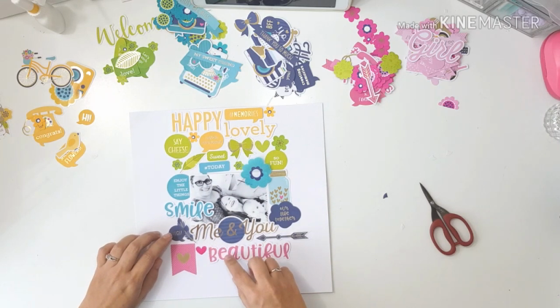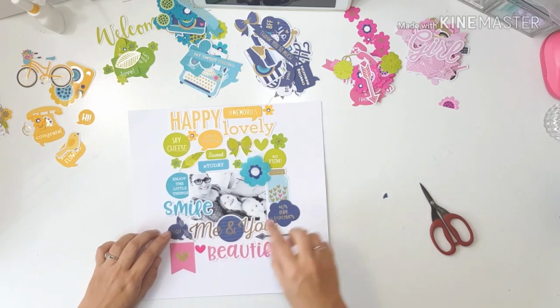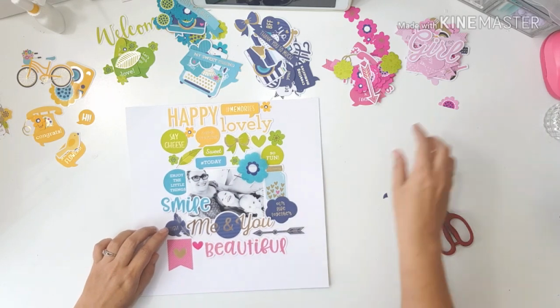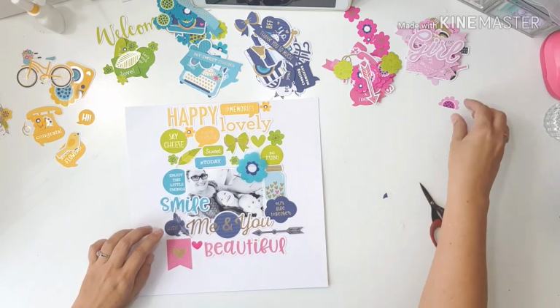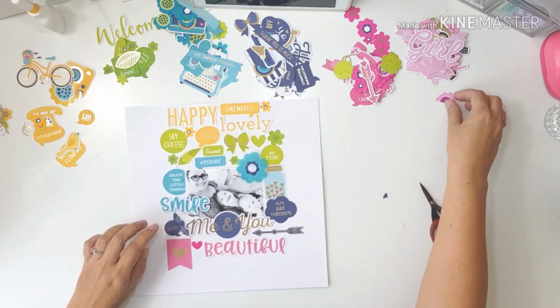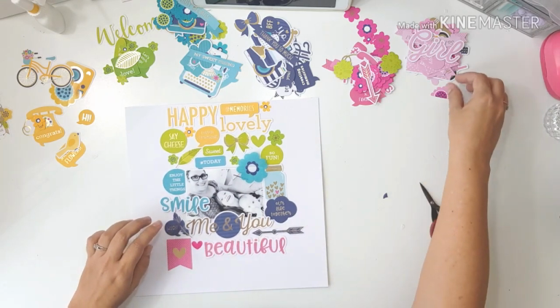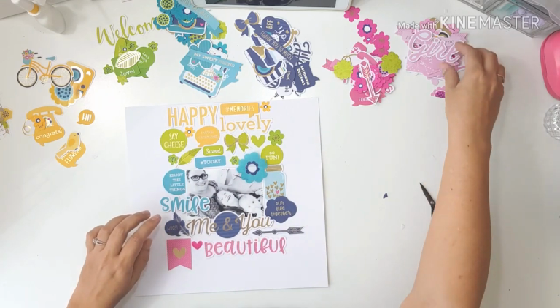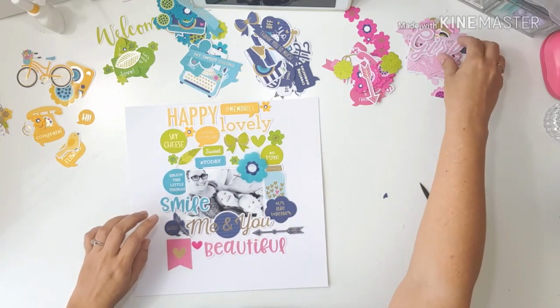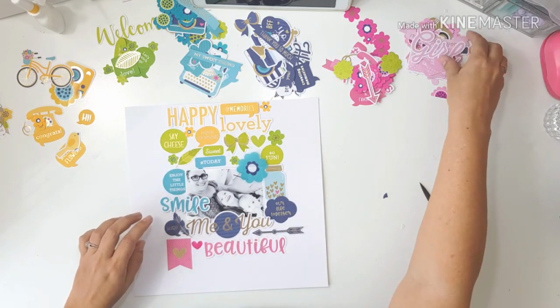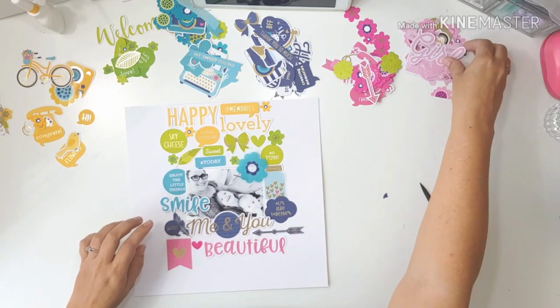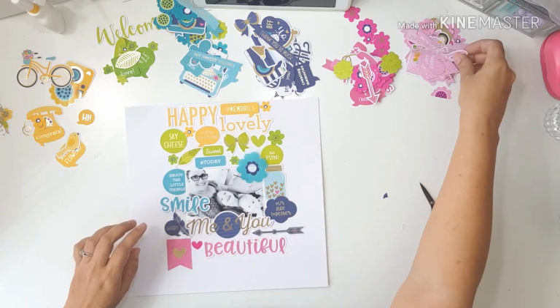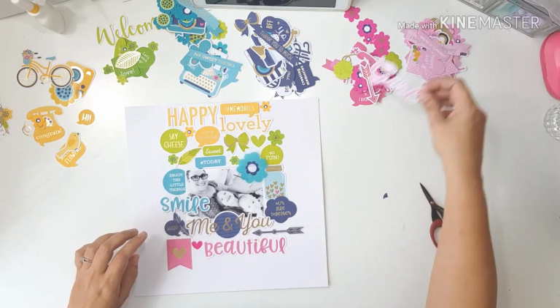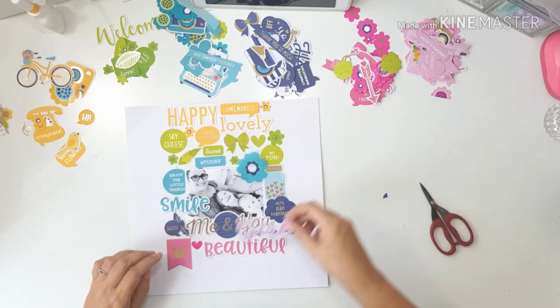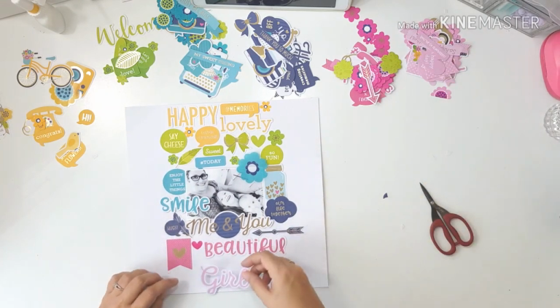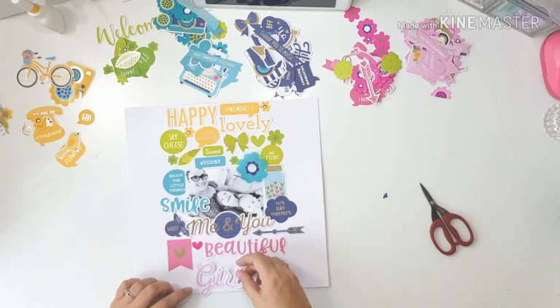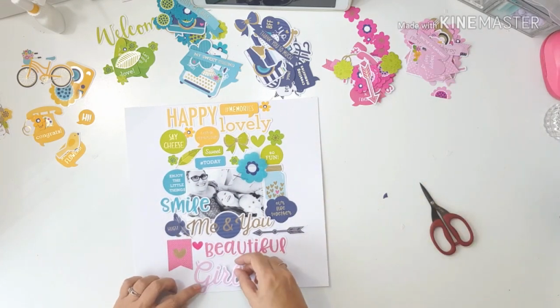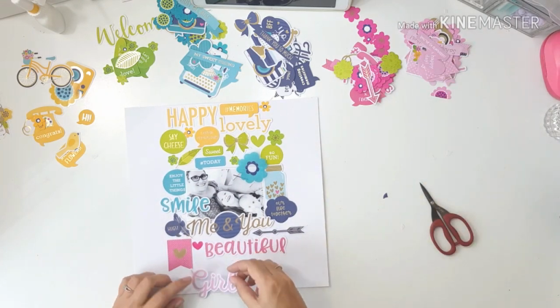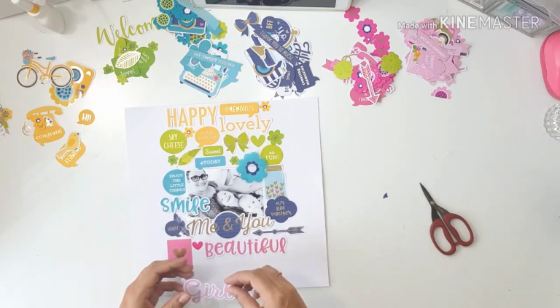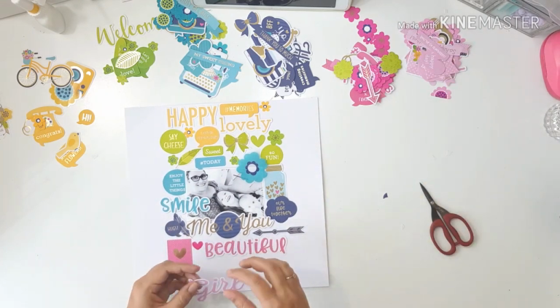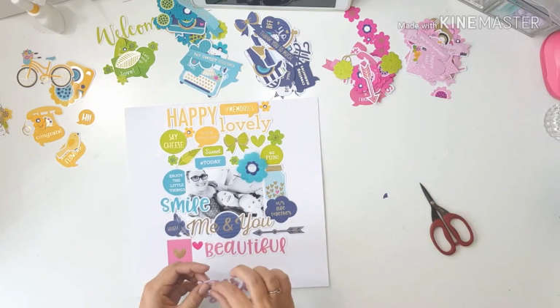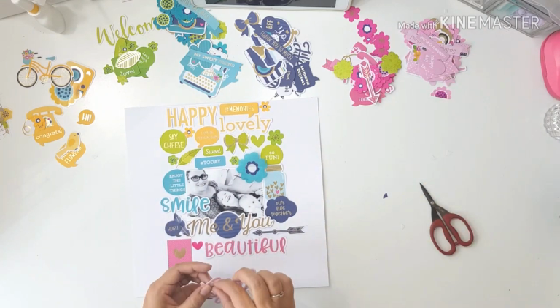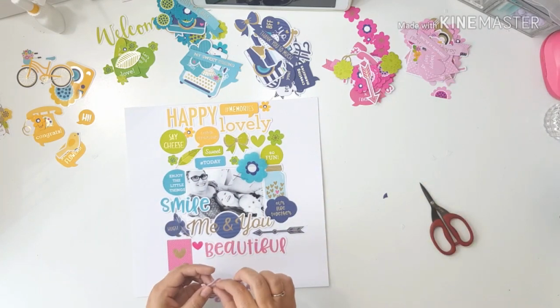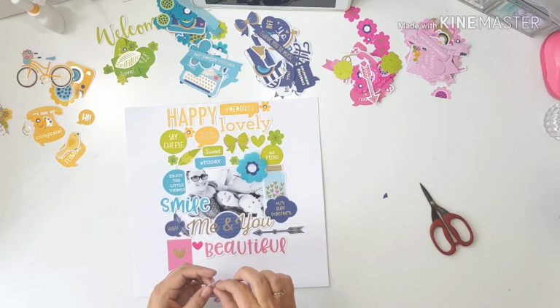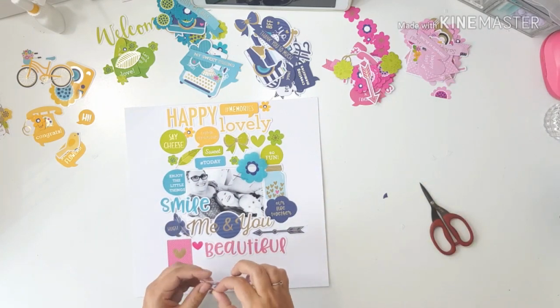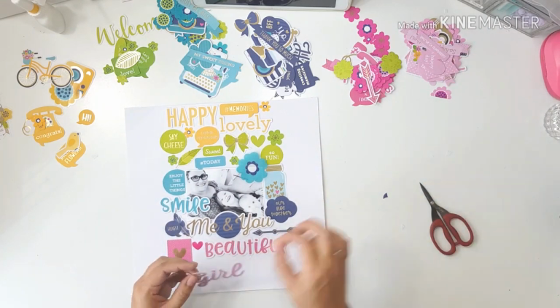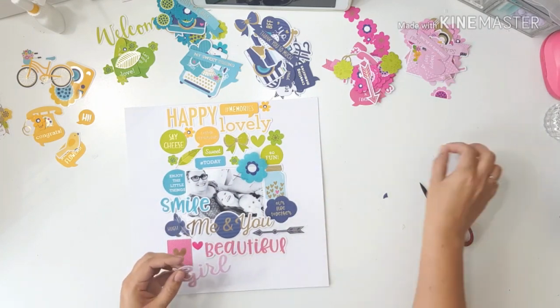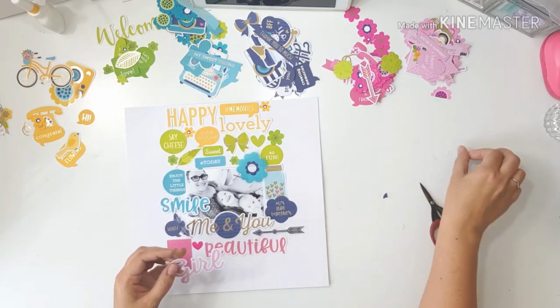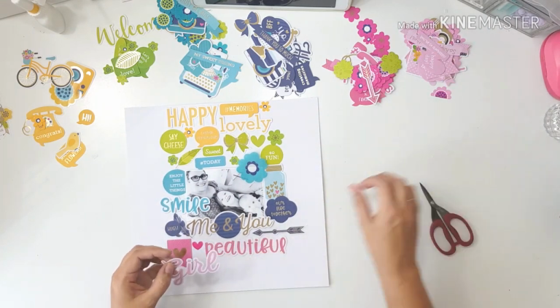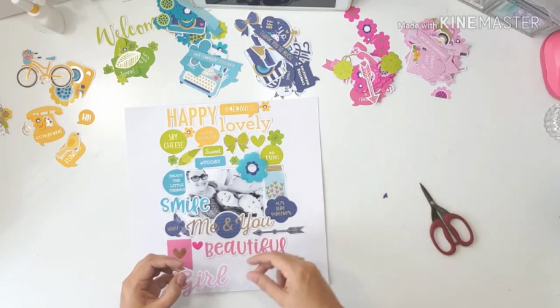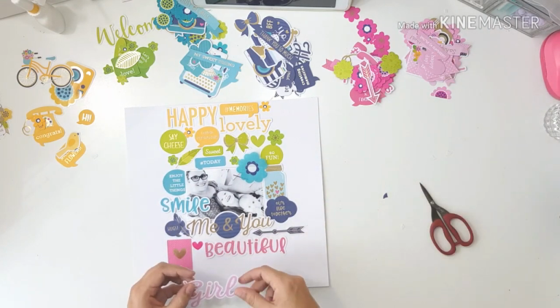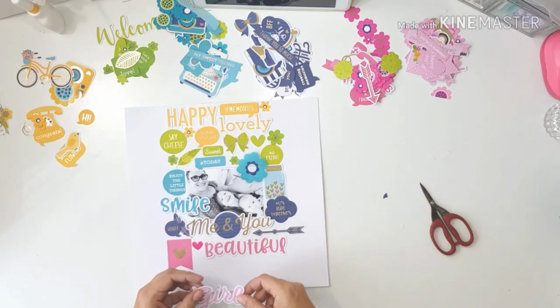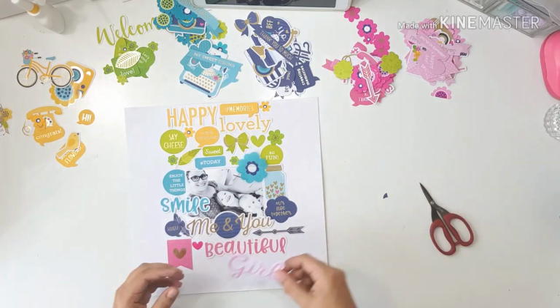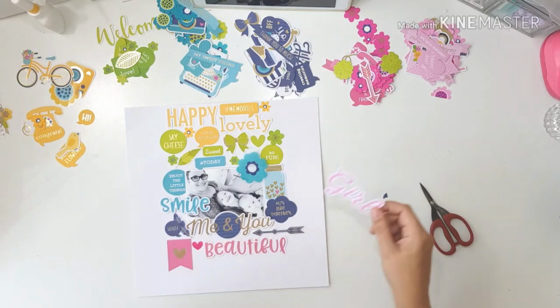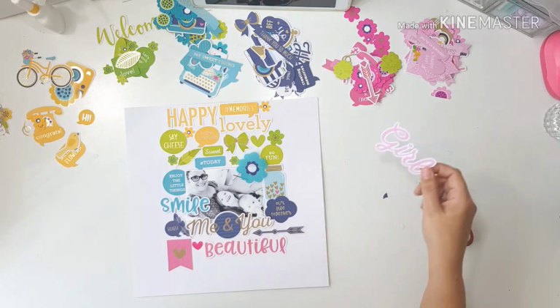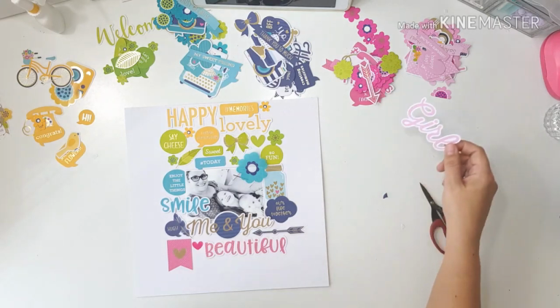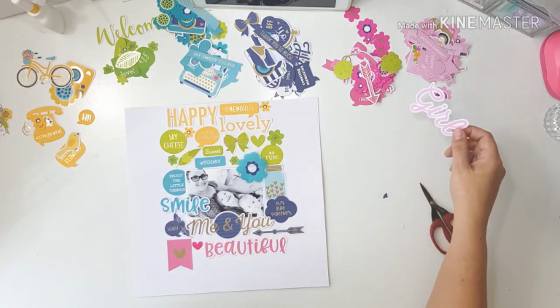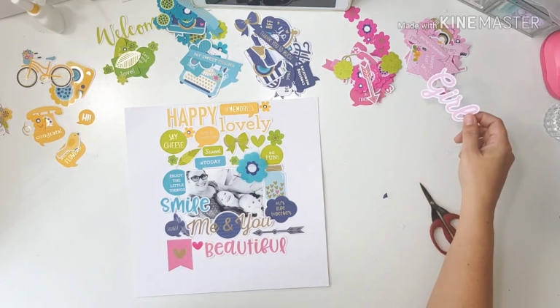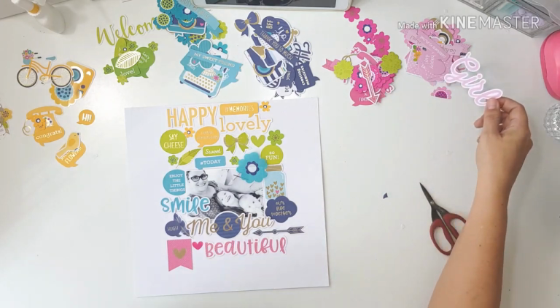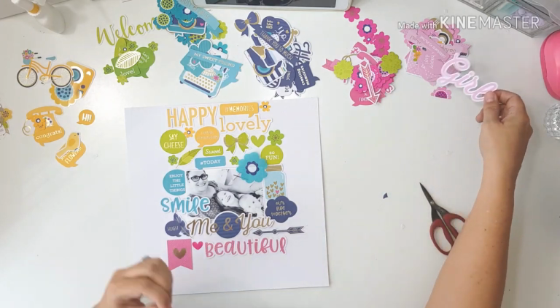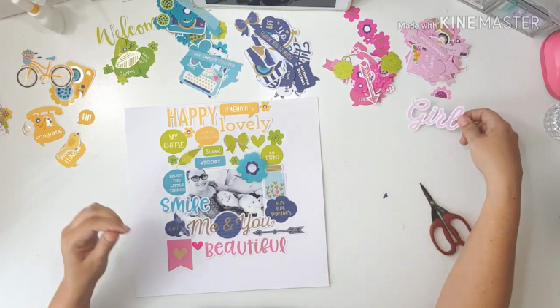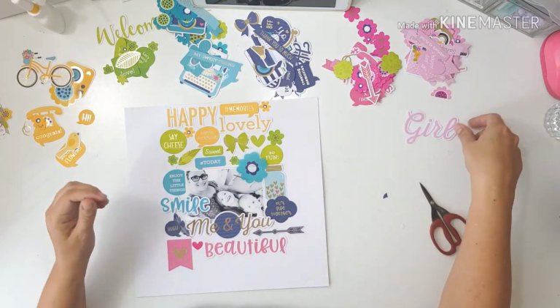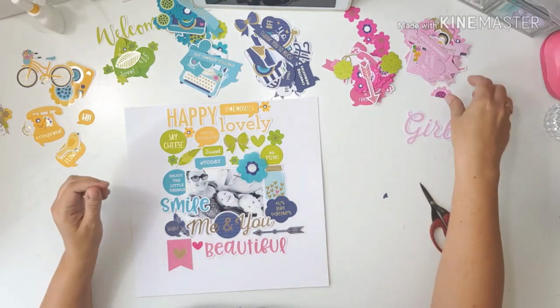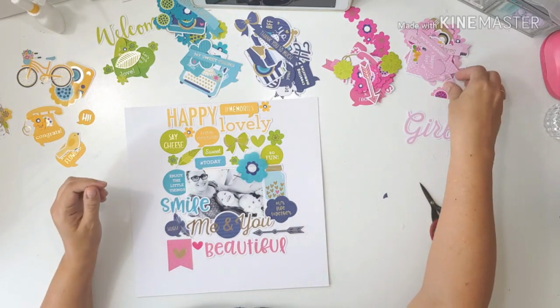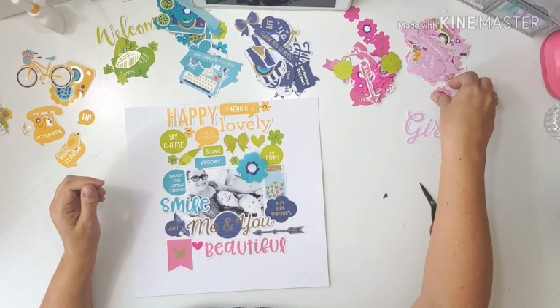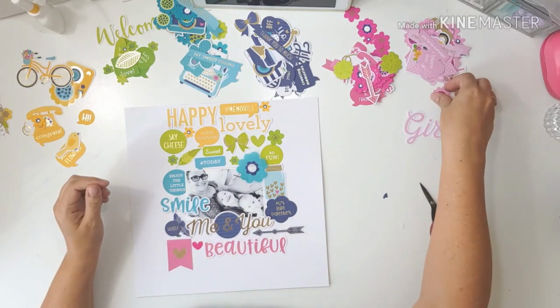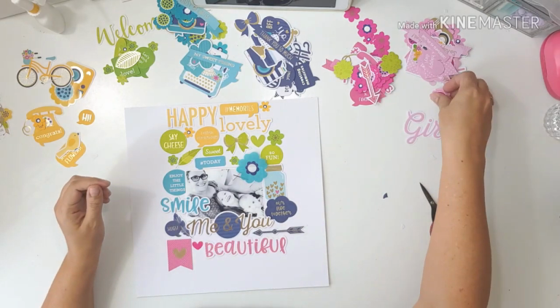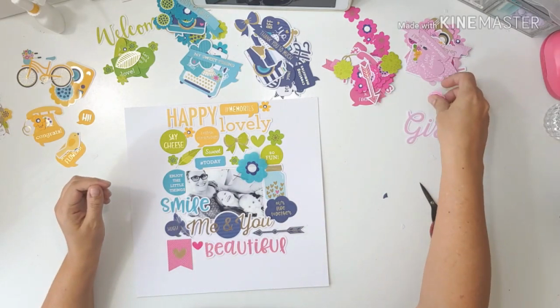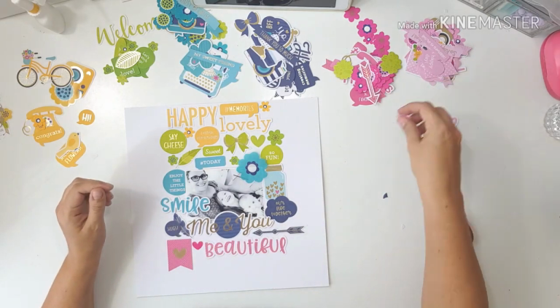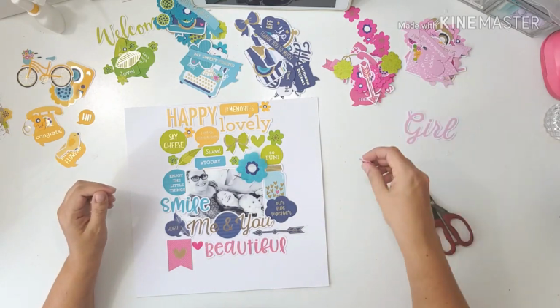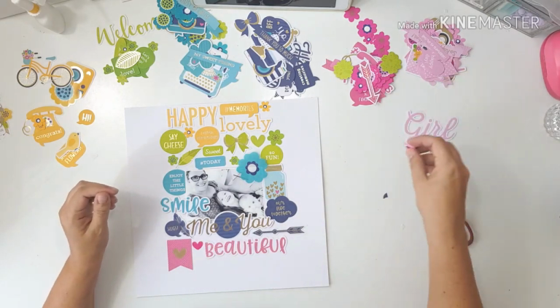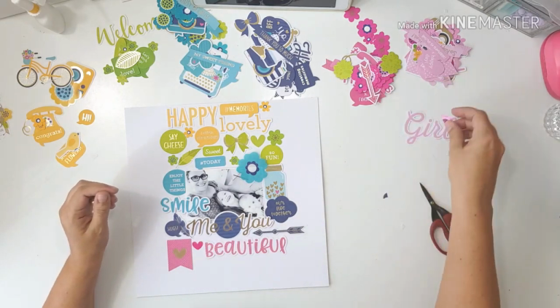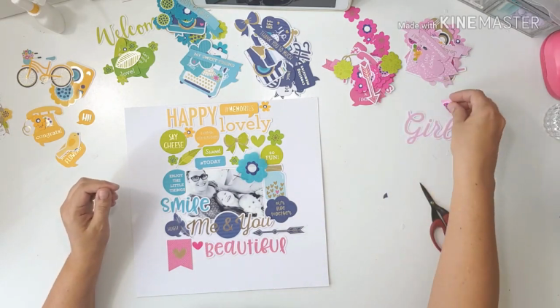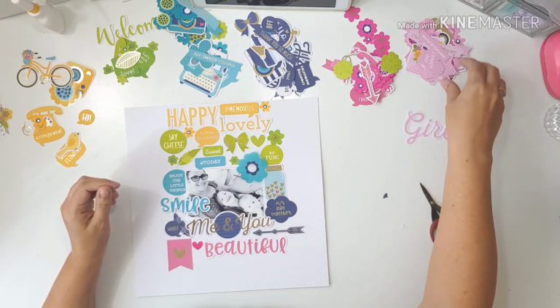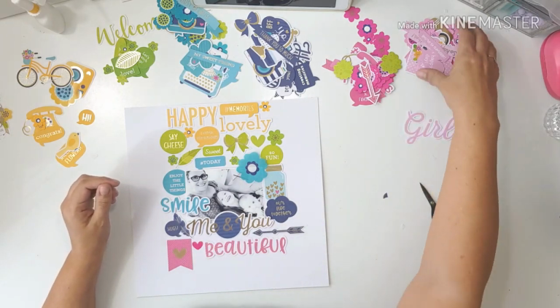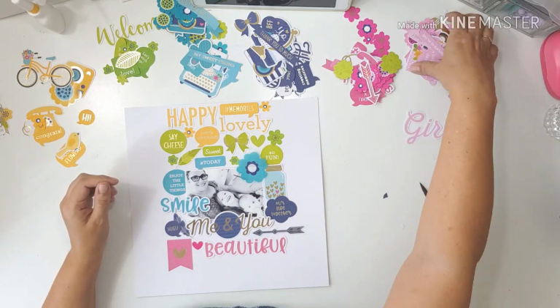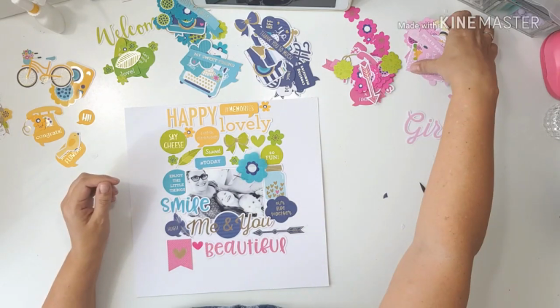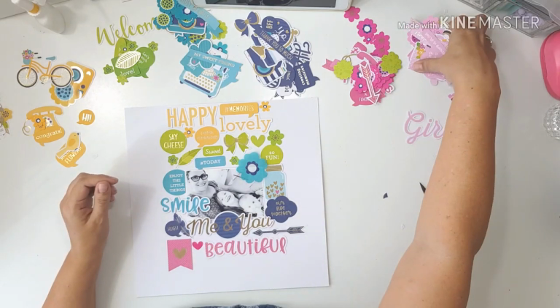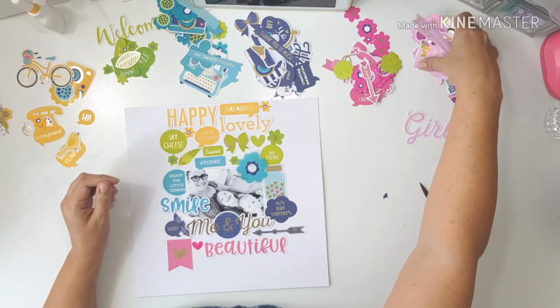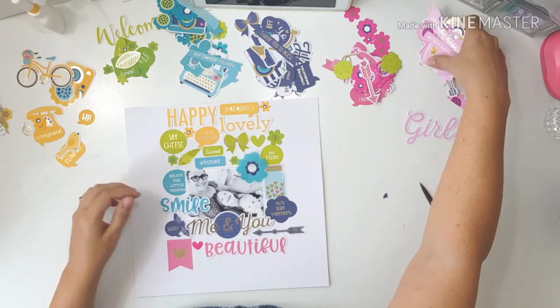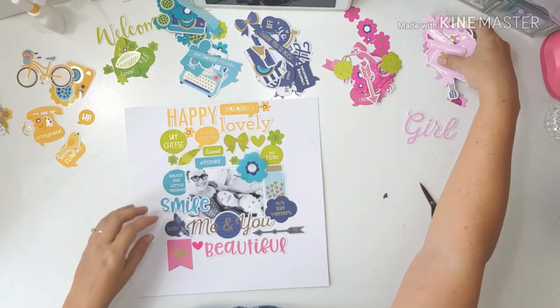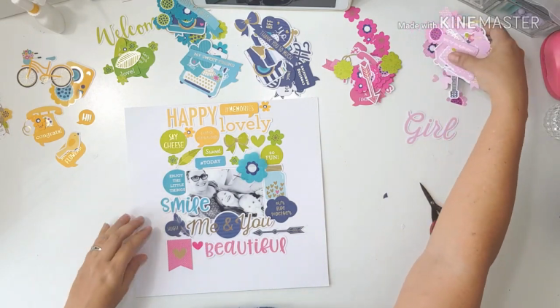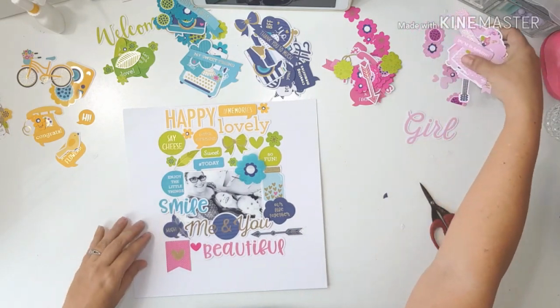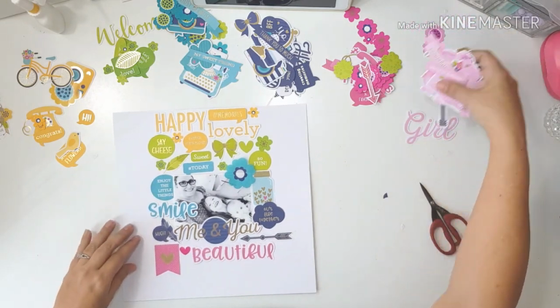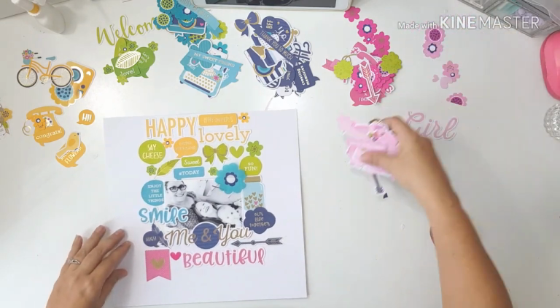Now you guys know I'm not very hot on titles. It doesn't always occur to me to put a title on my page.